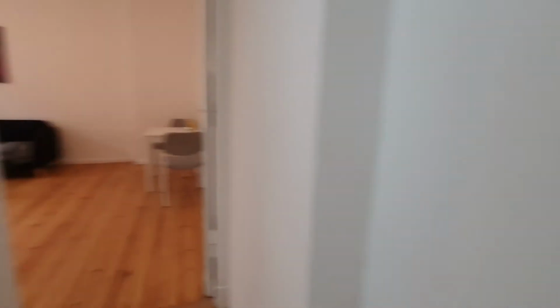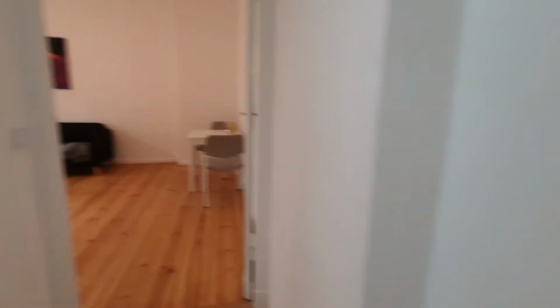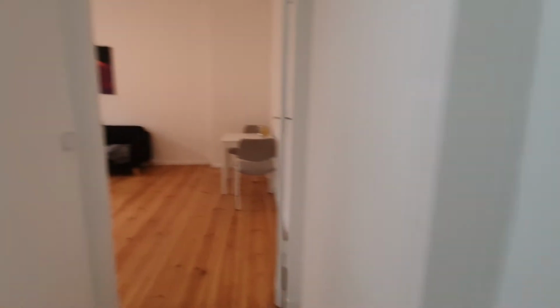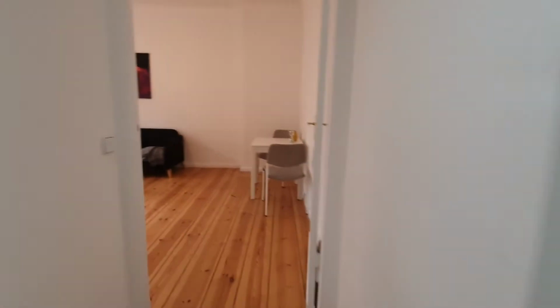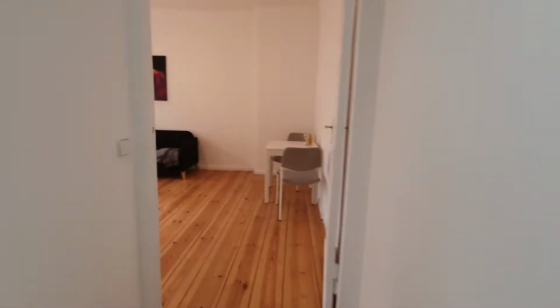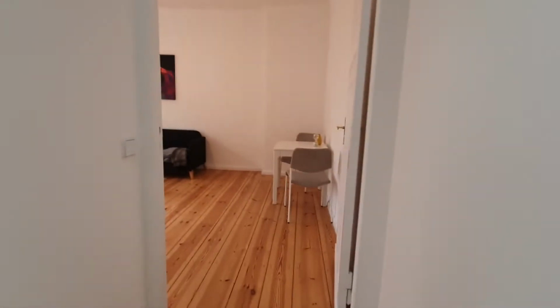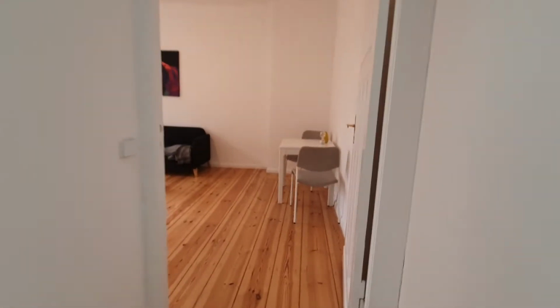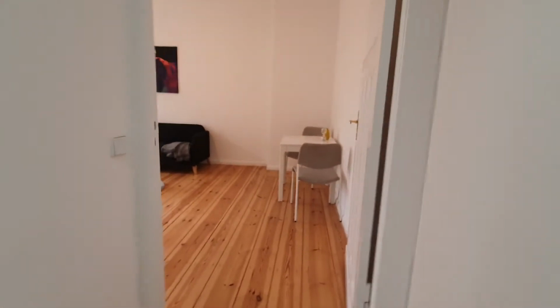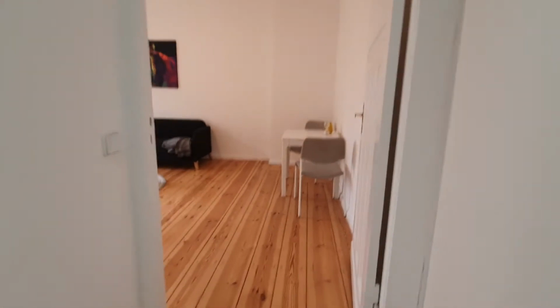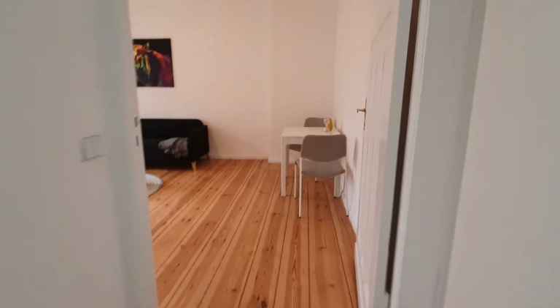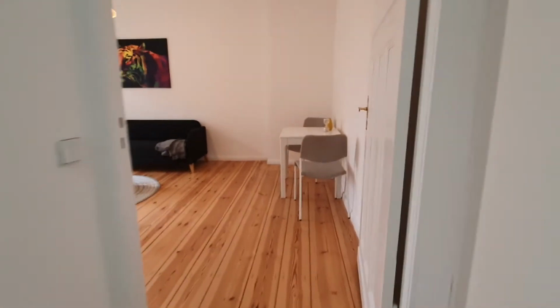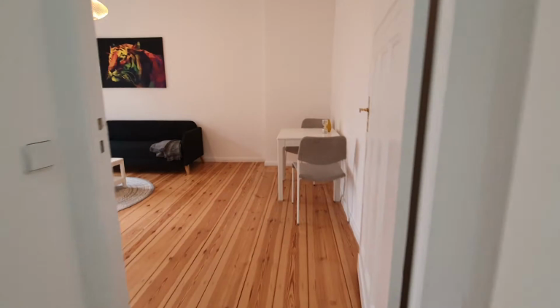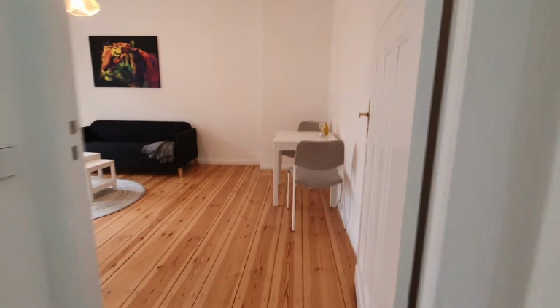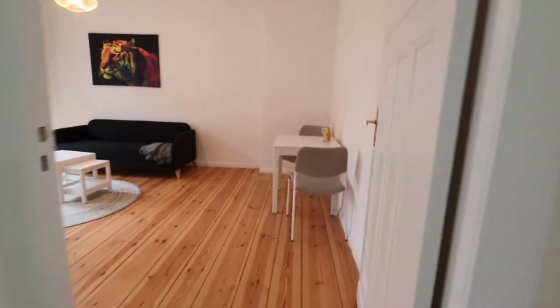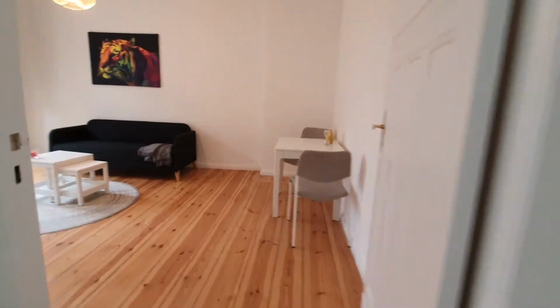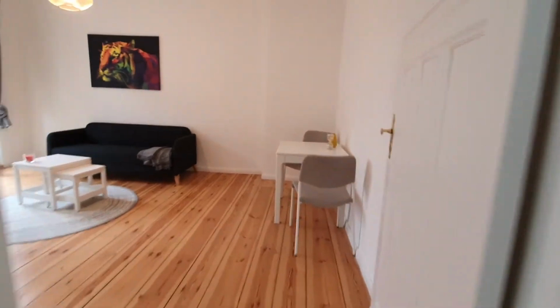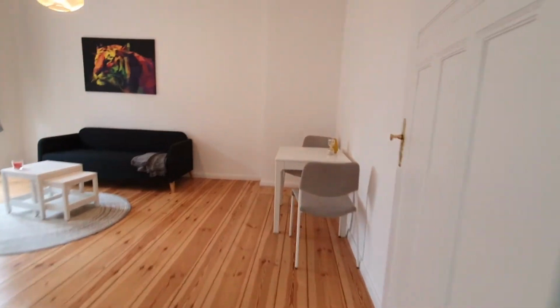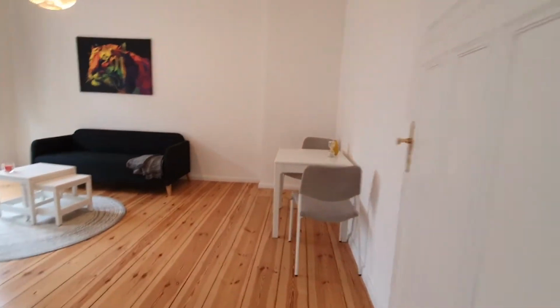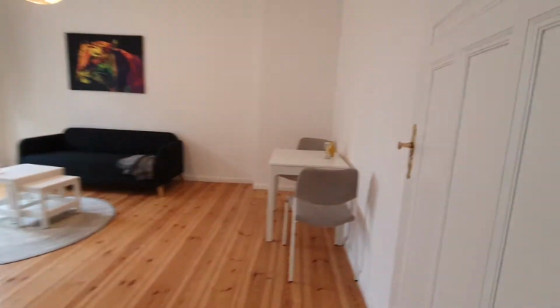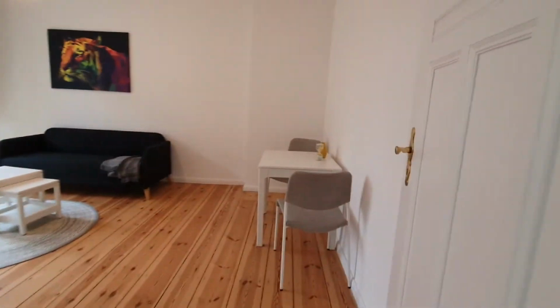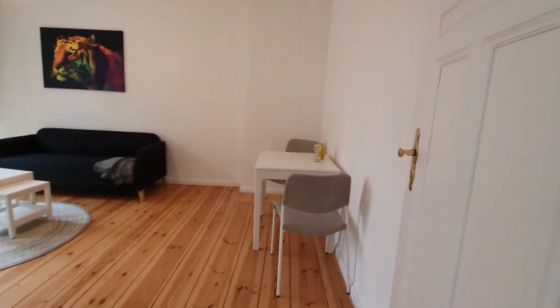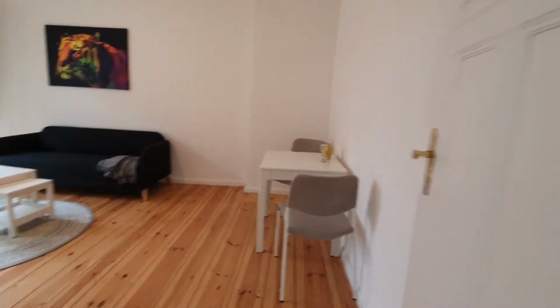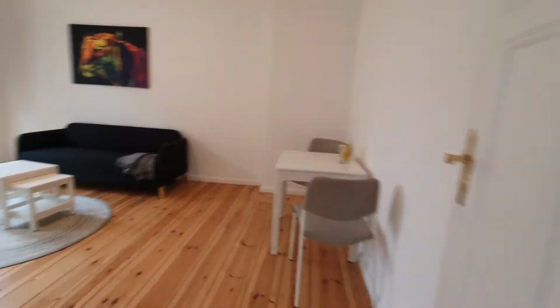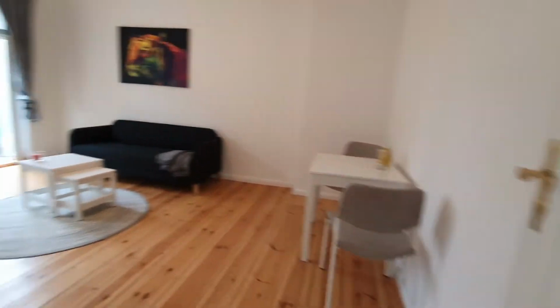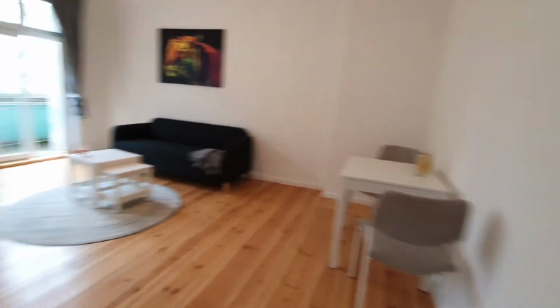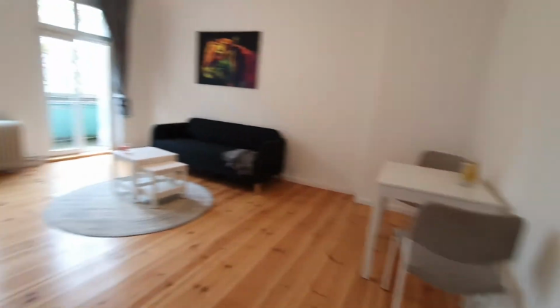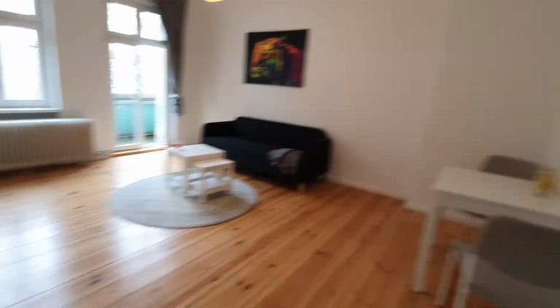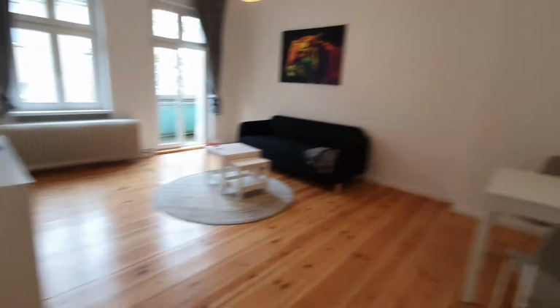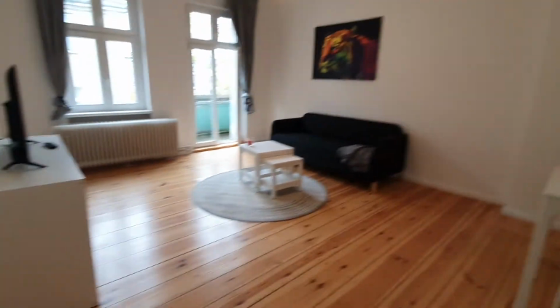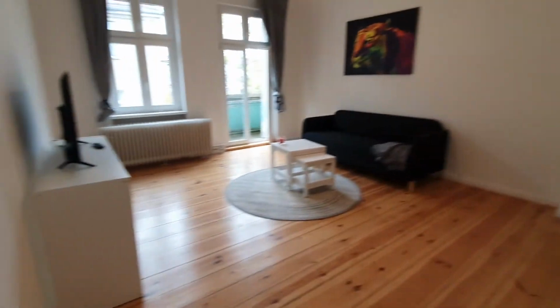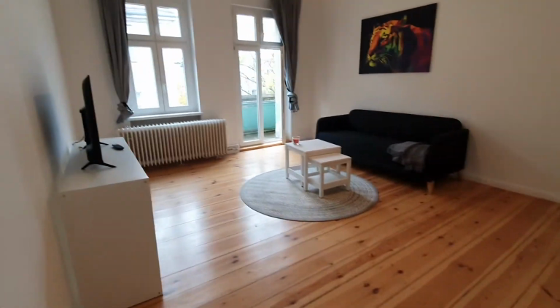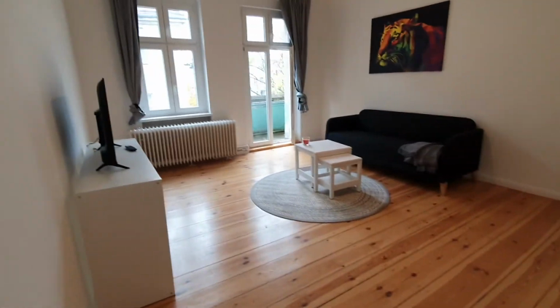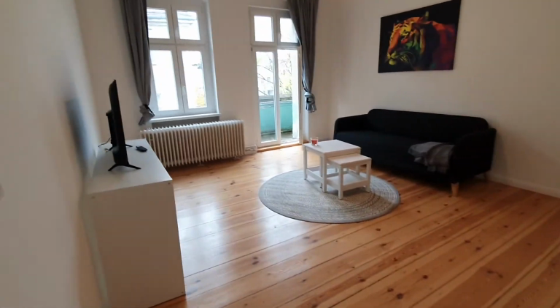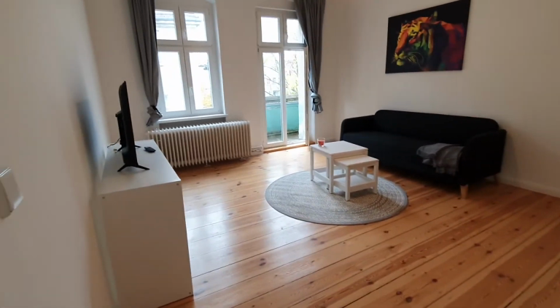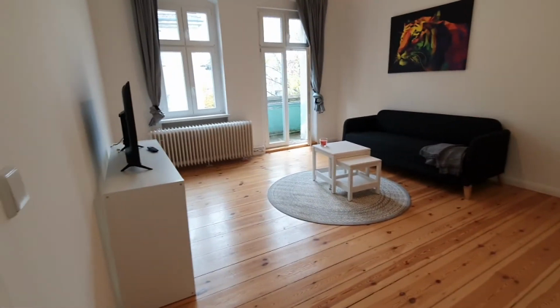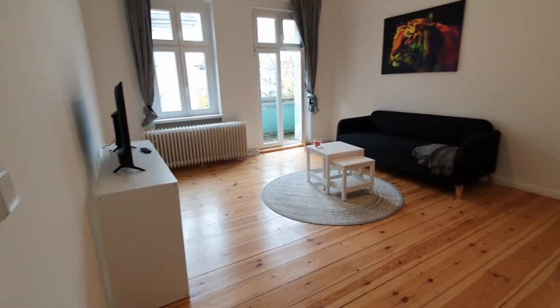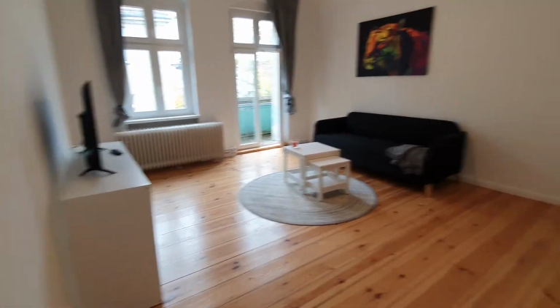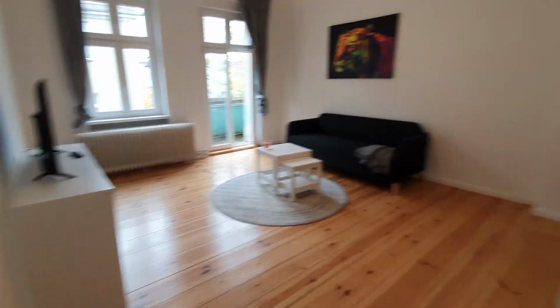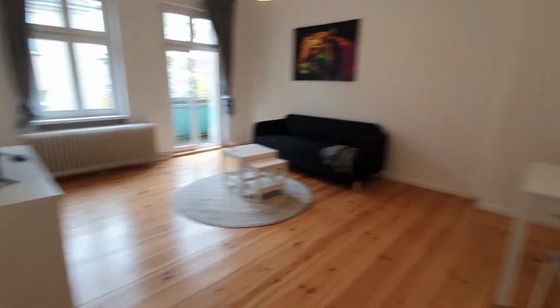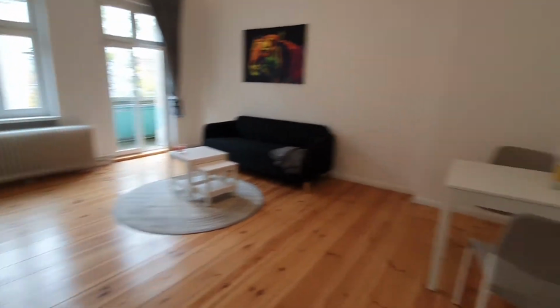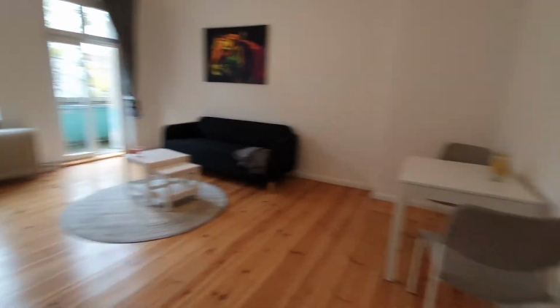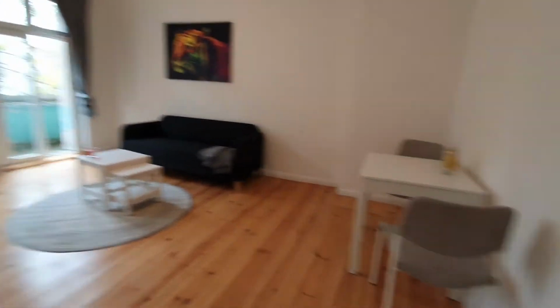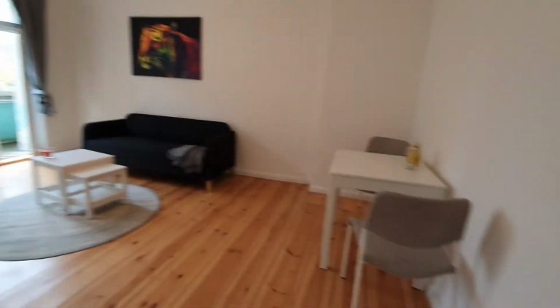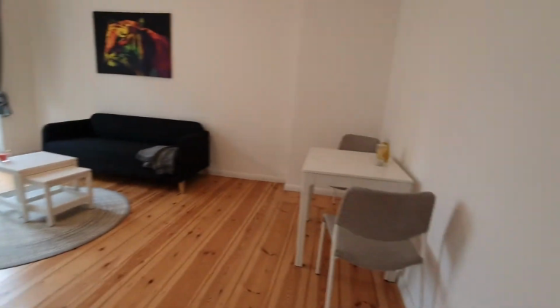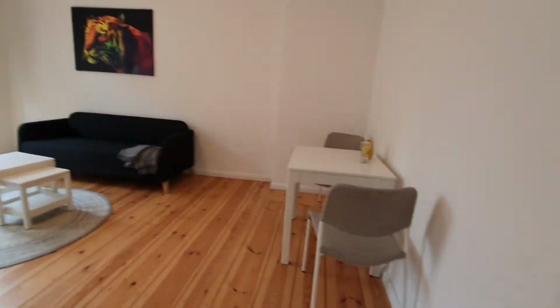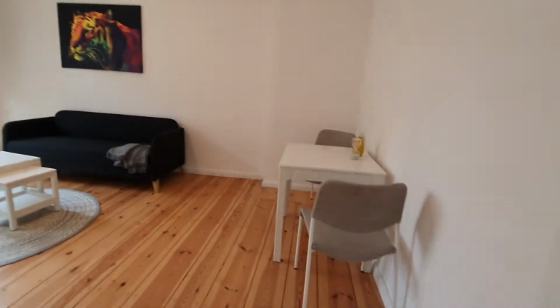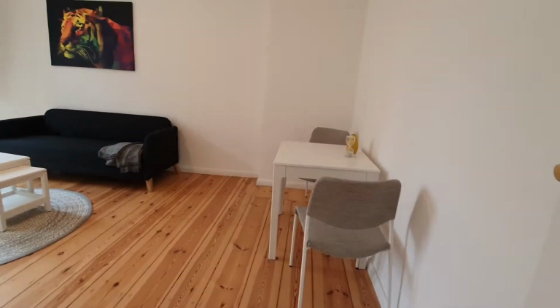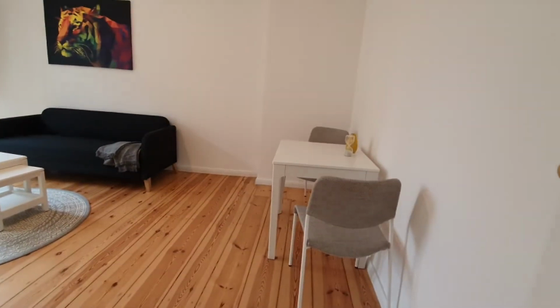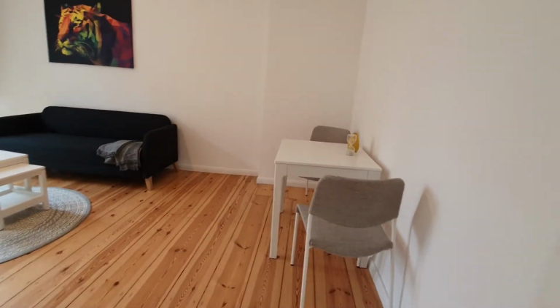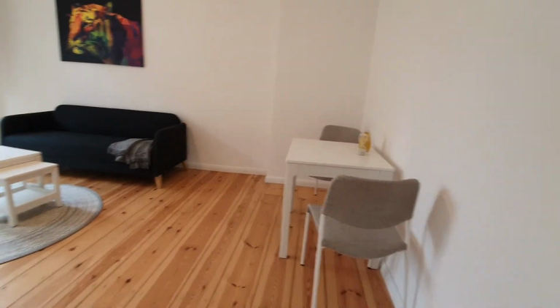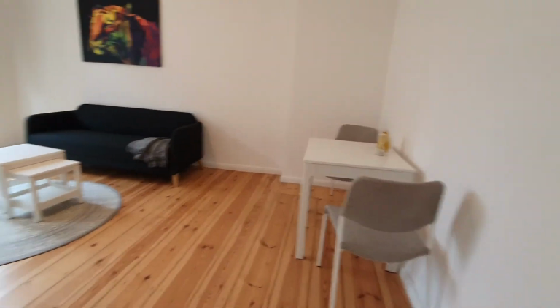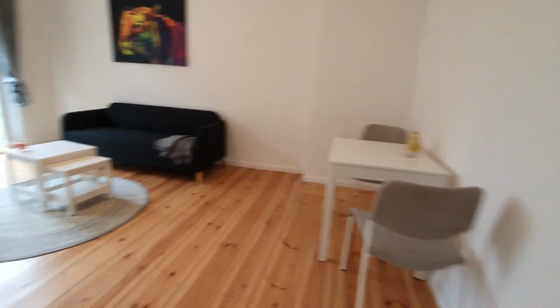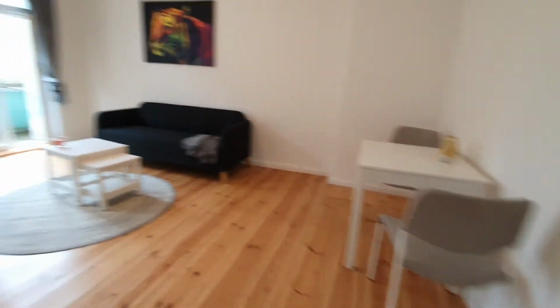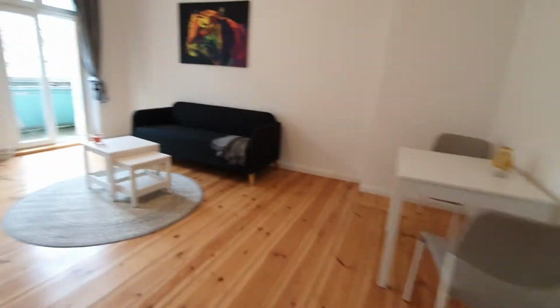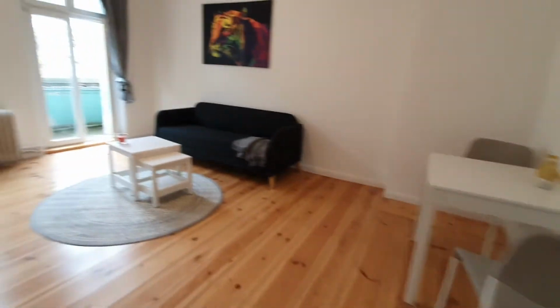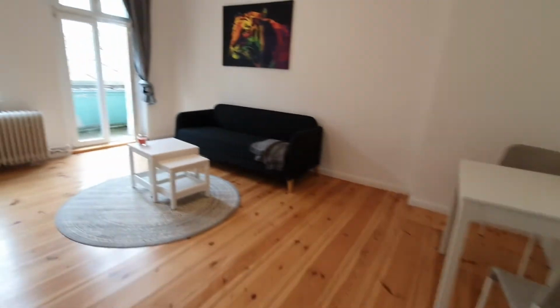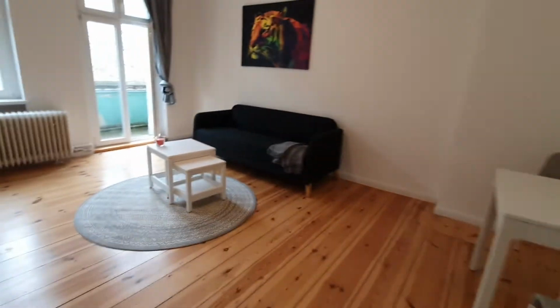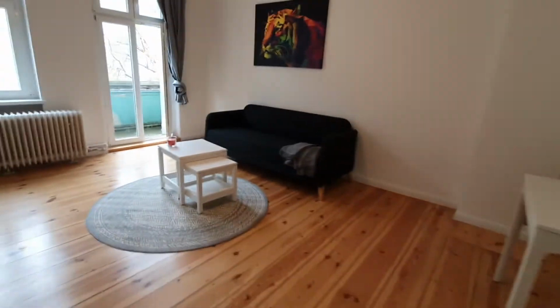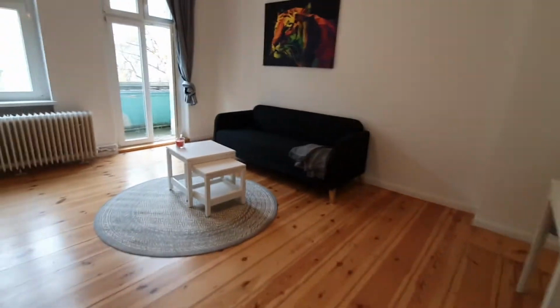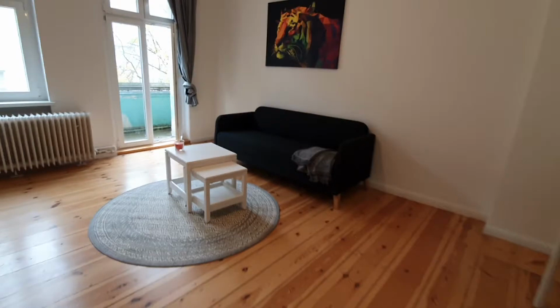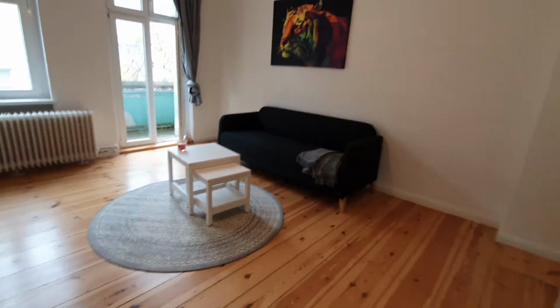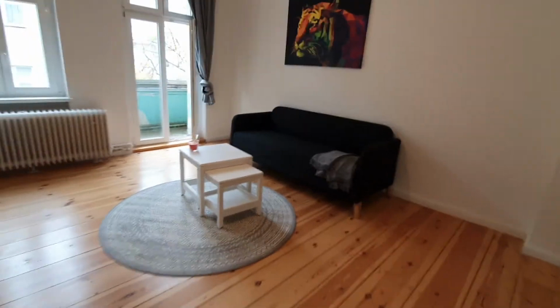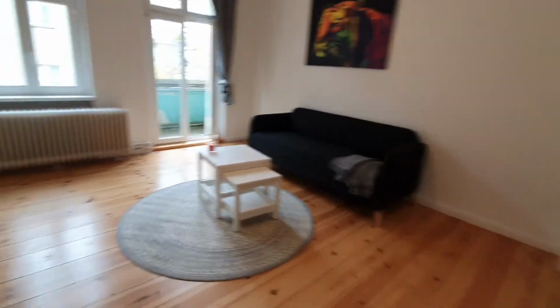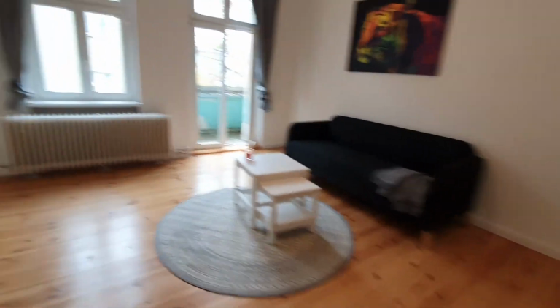And here is the living room. You have the TV, desk and sofa.